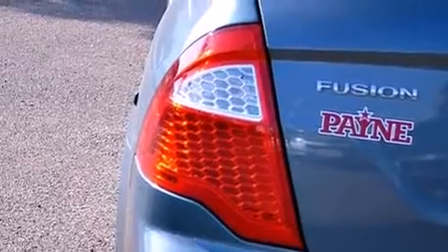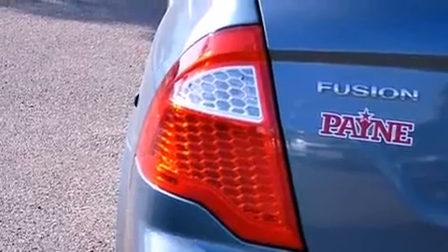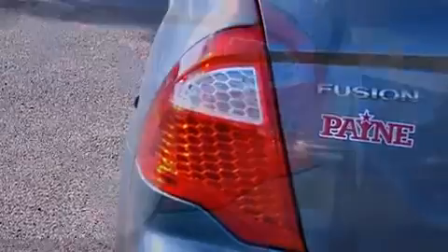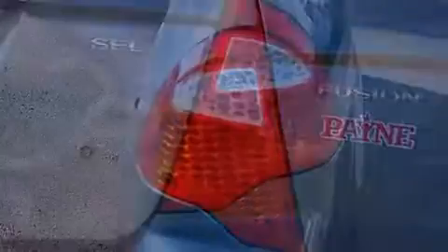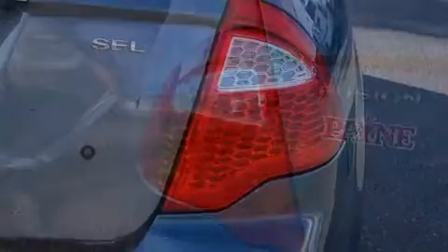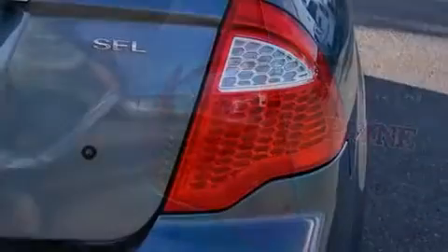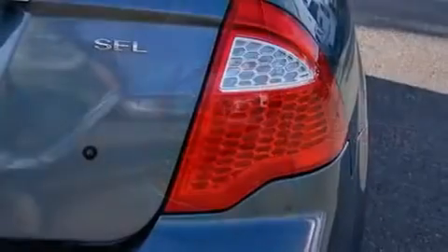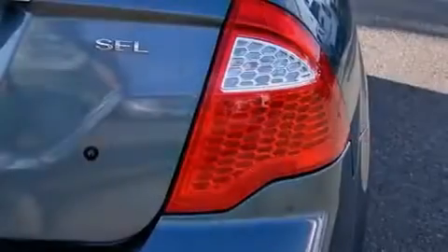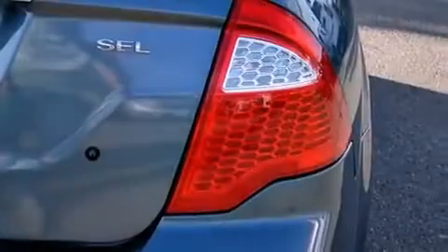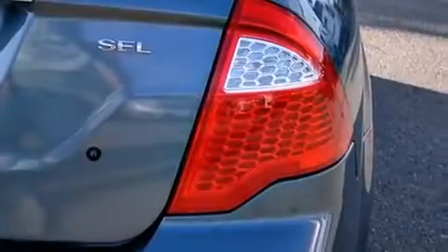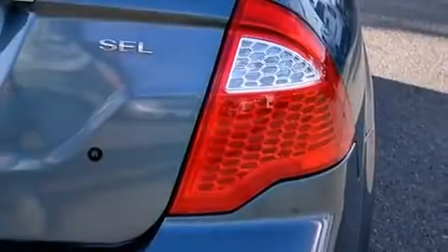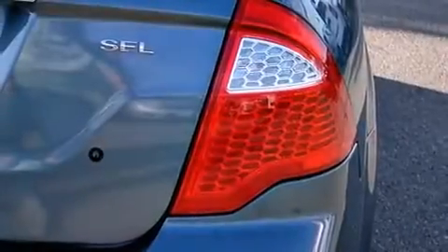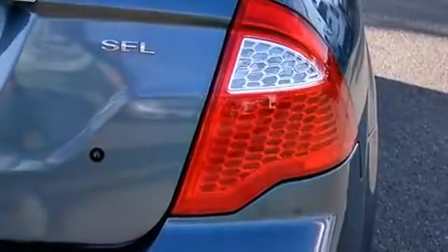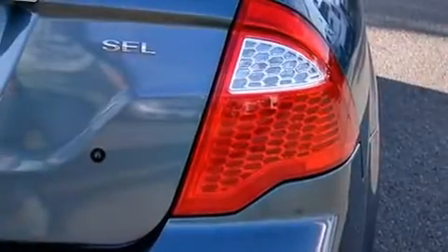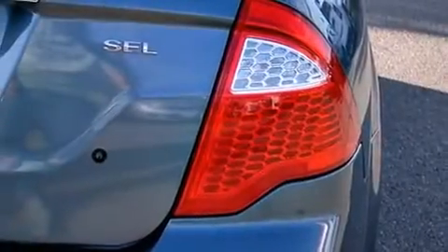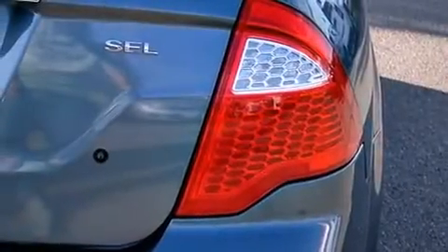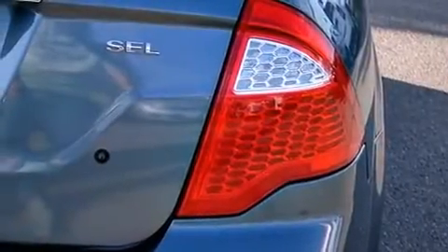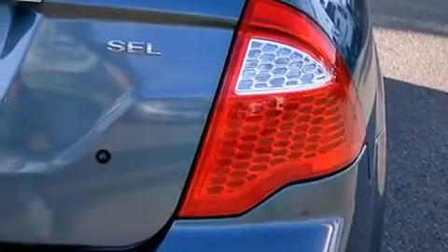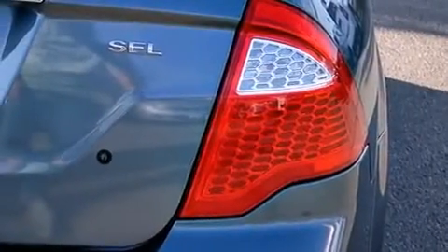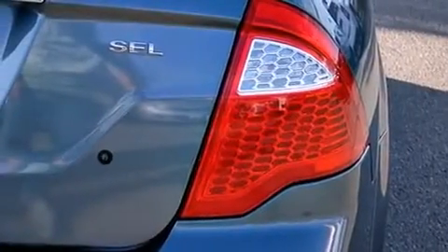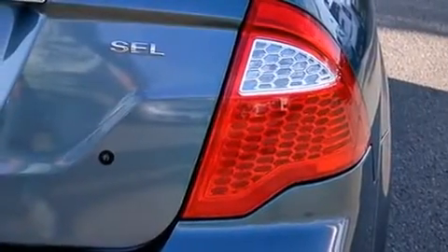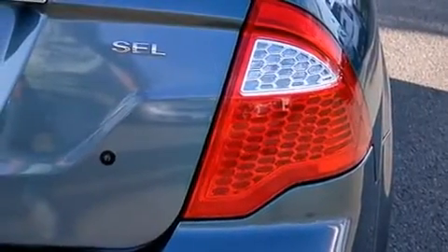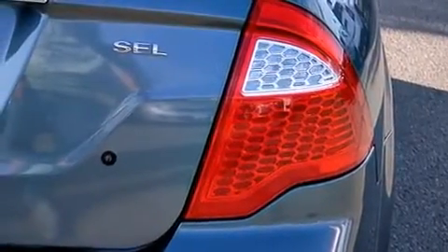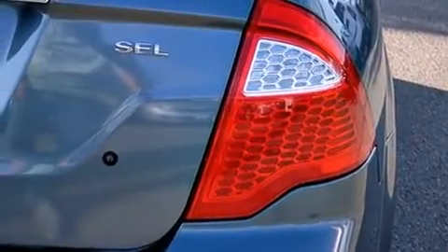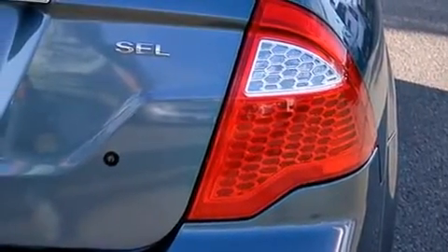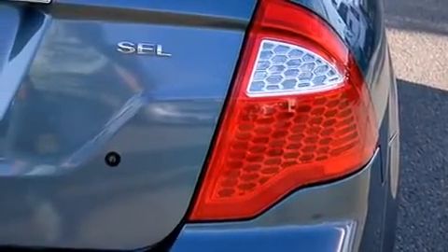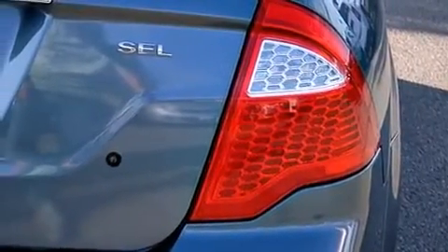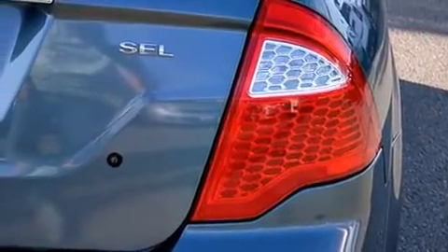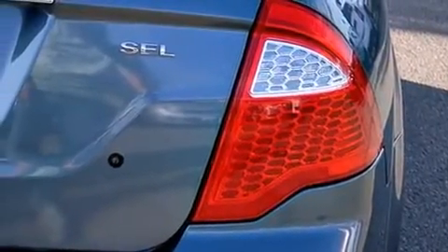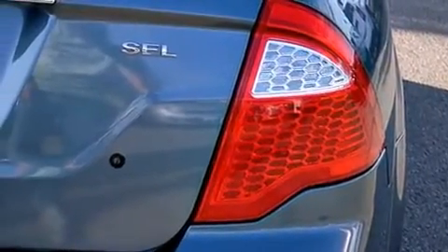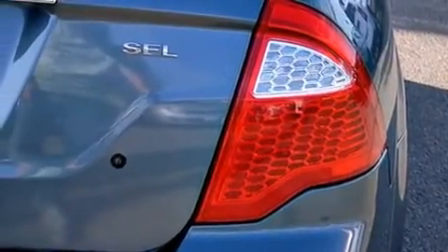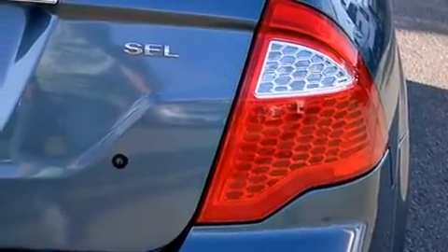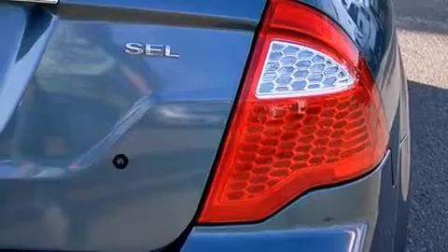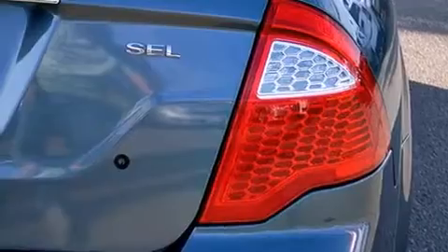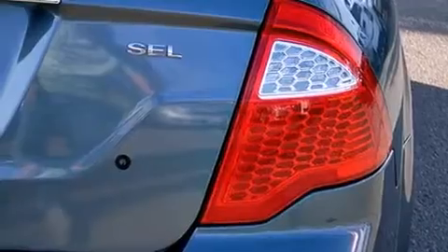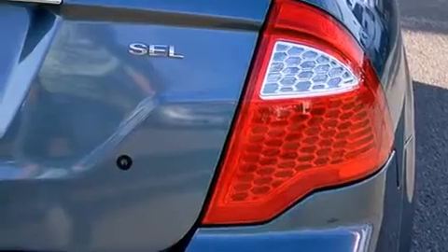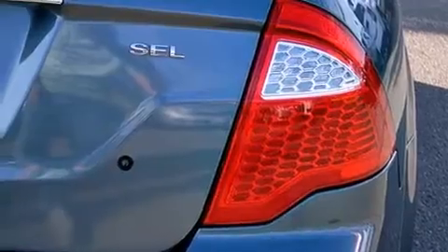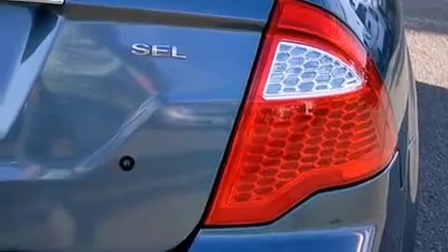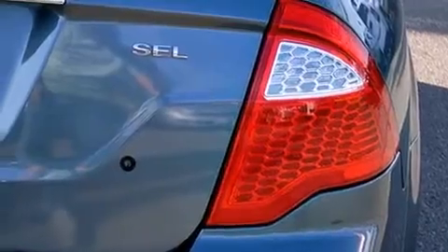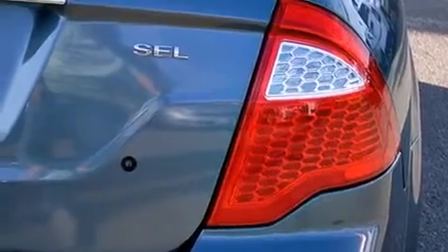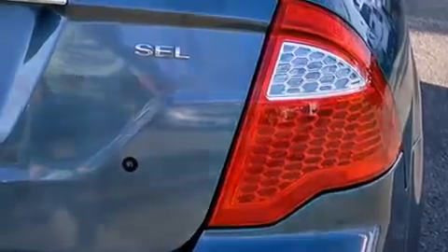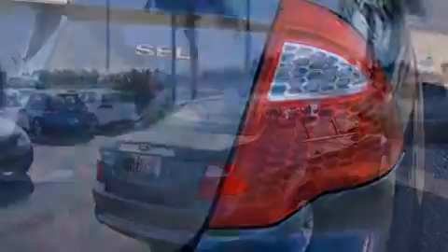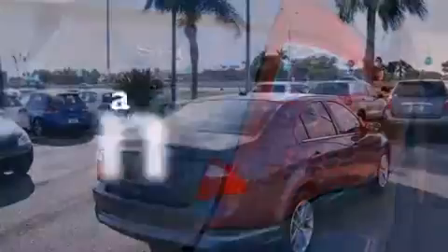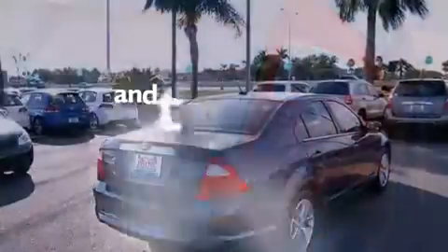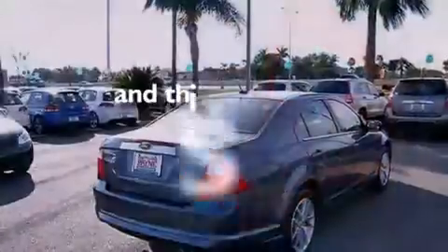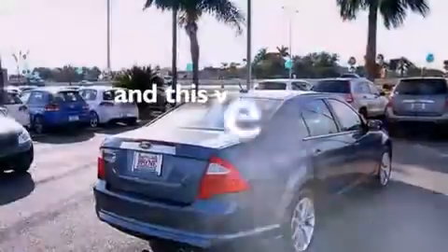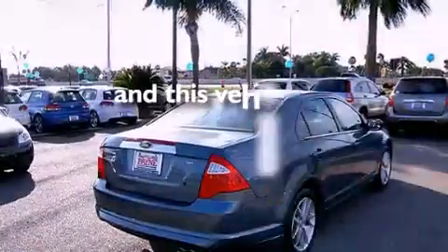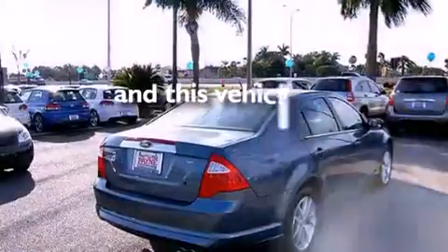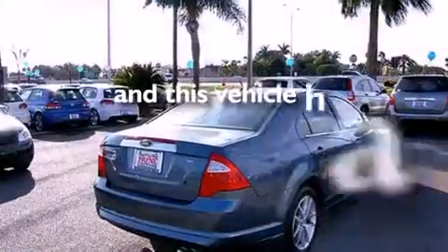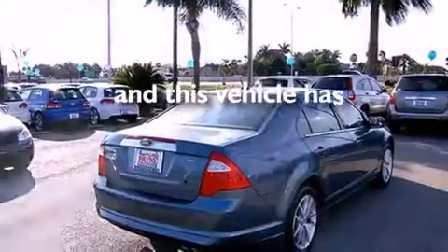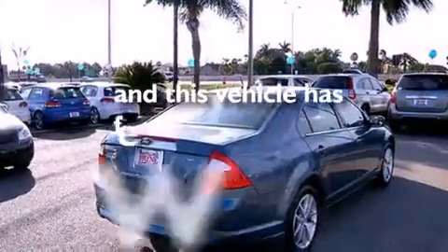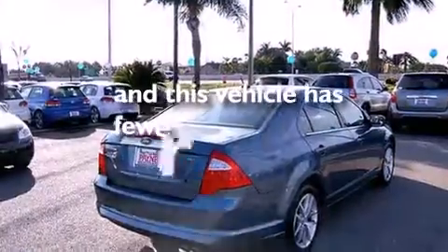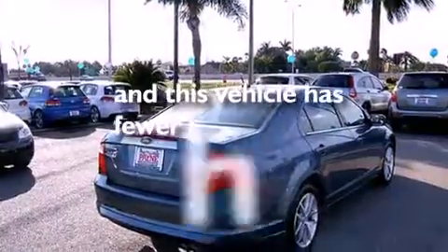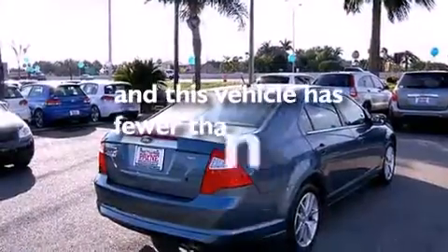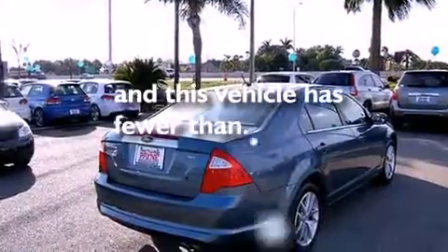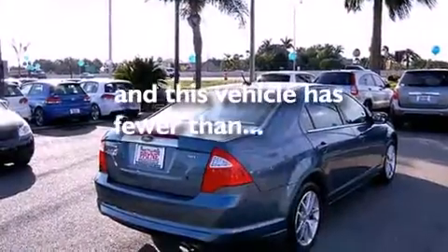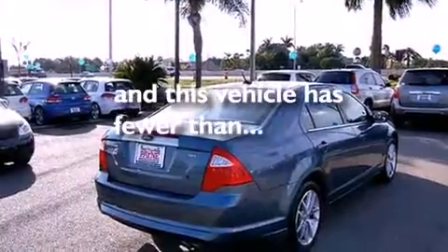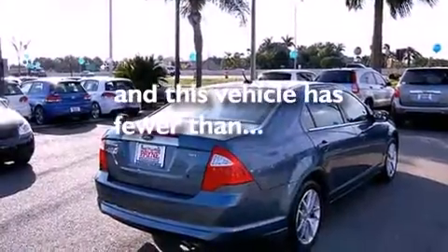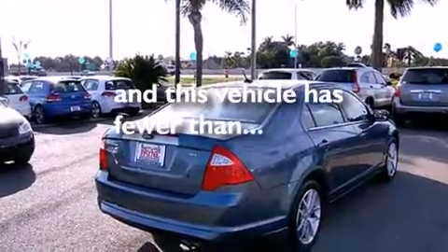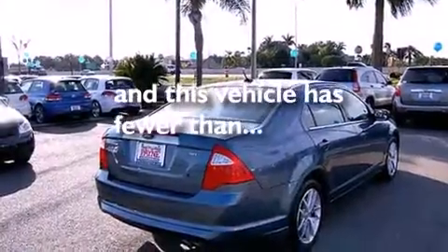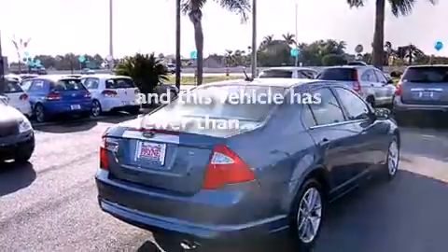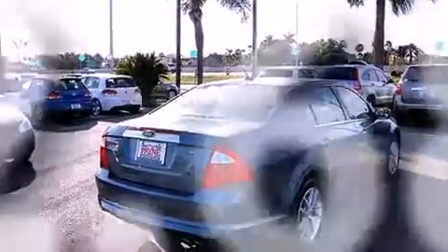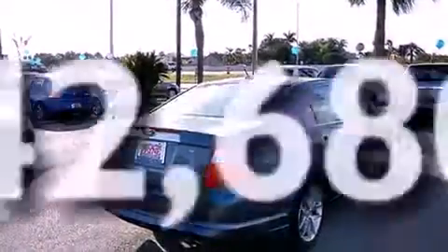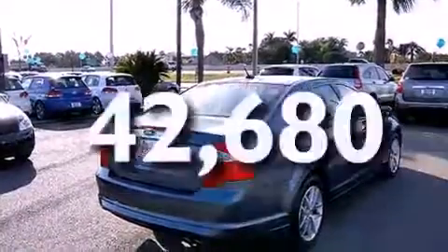Full power accessories, traction control, front fog lights, and this vehicle has less than 43,000 miles.